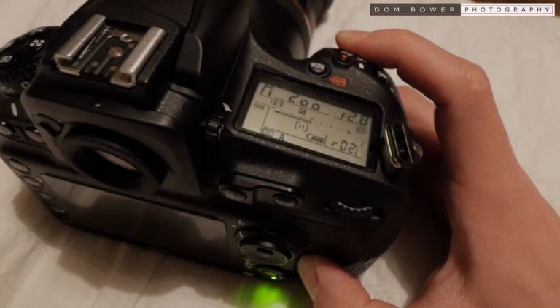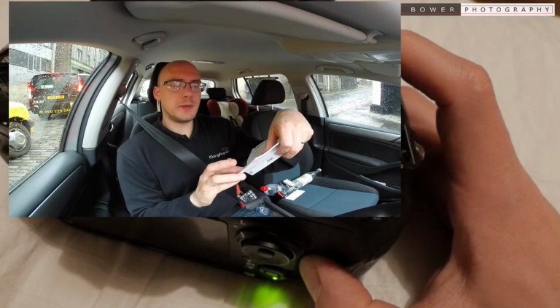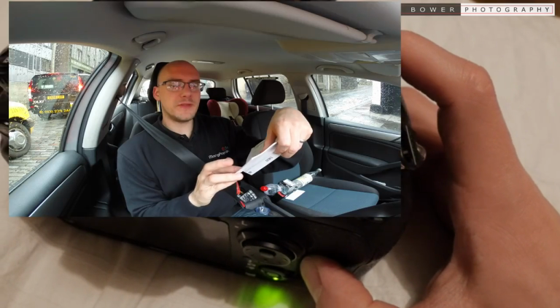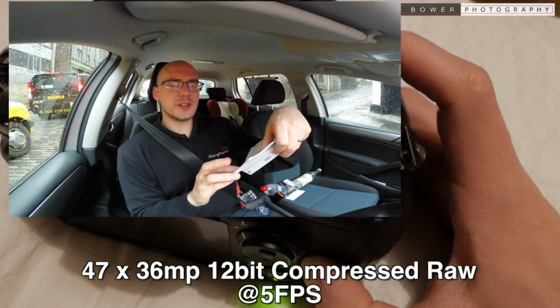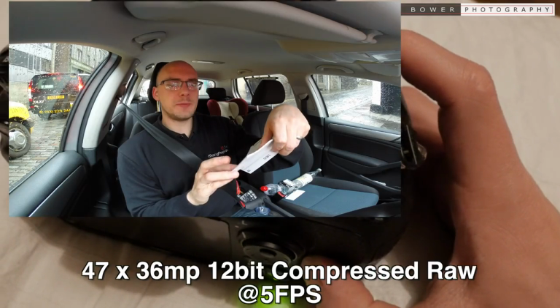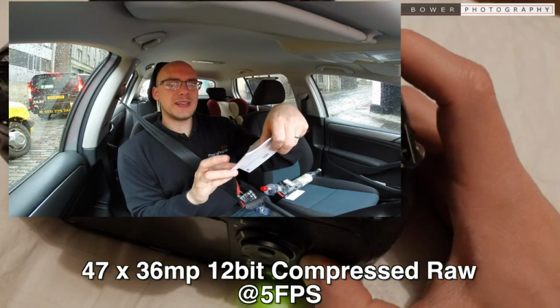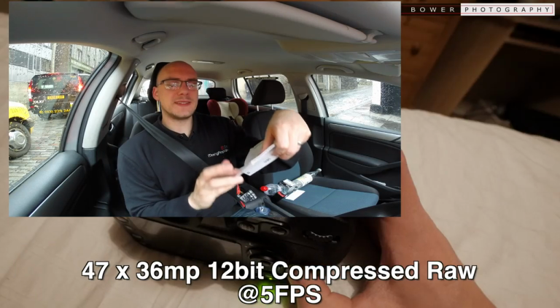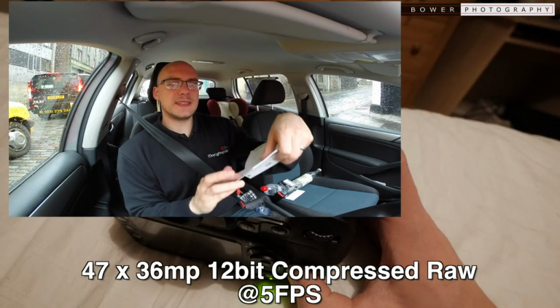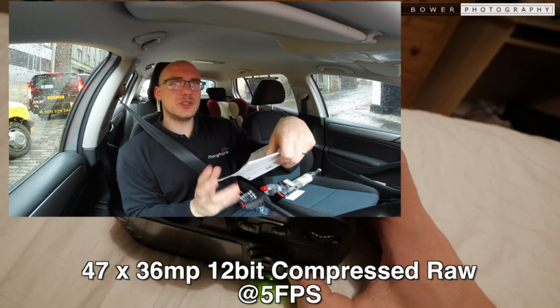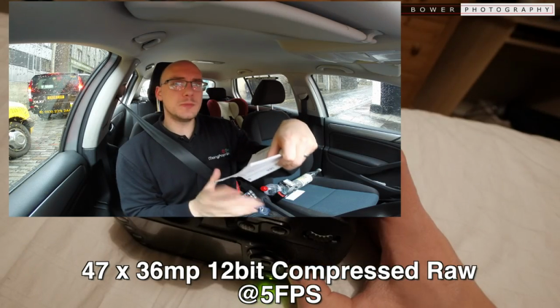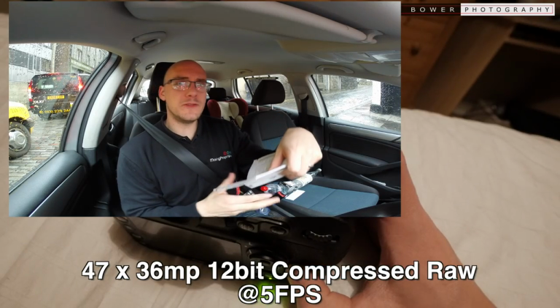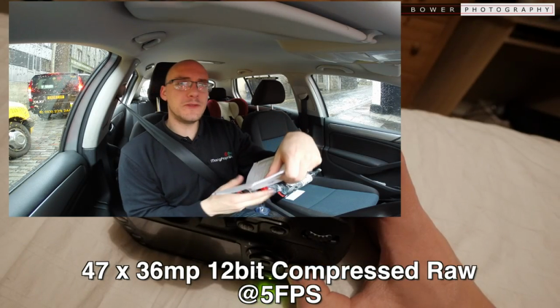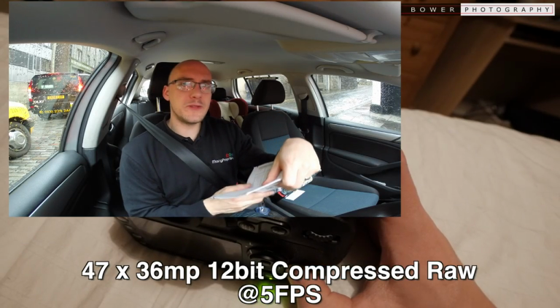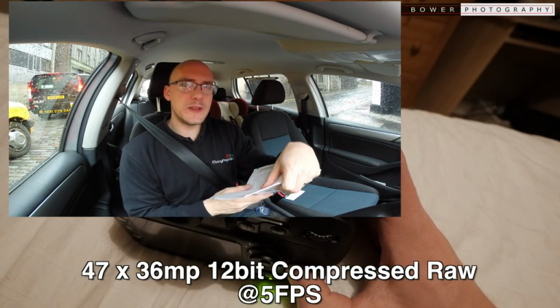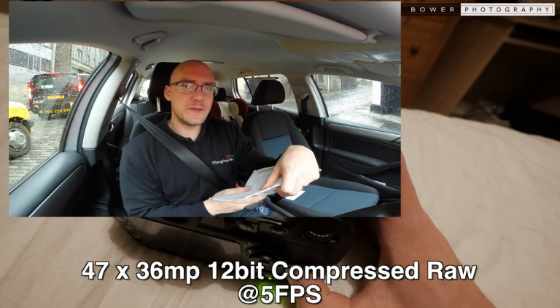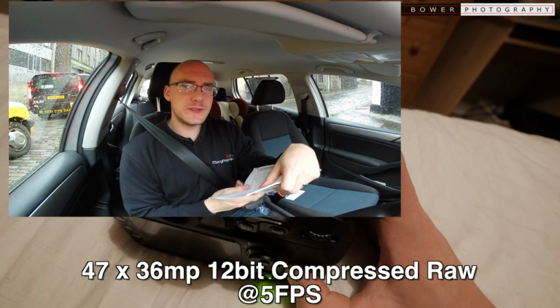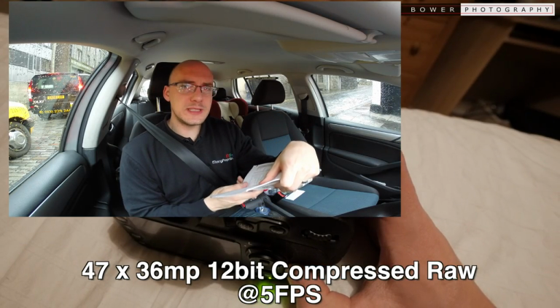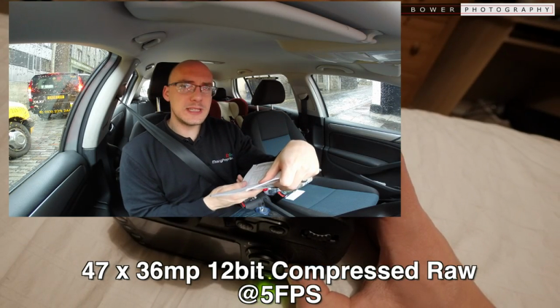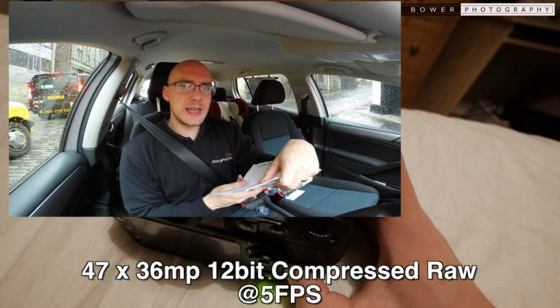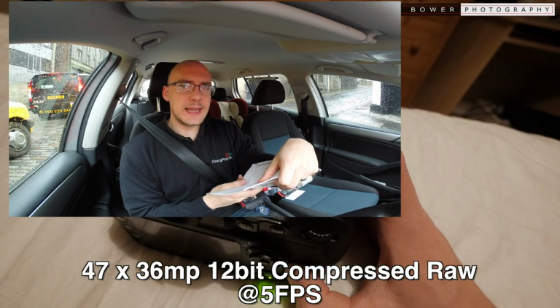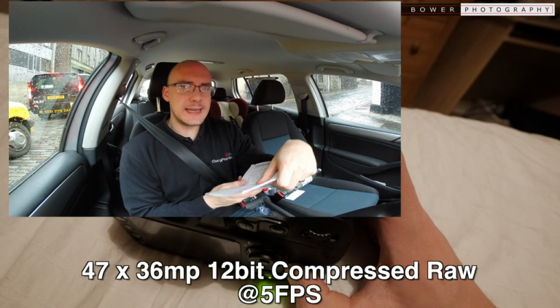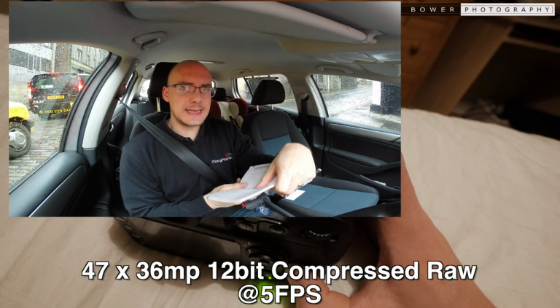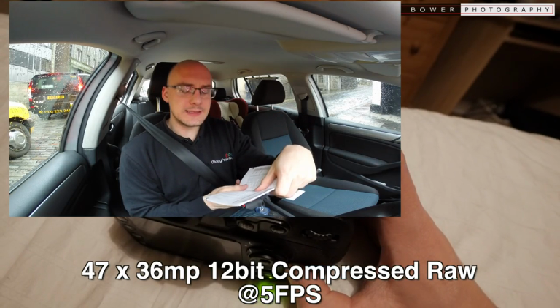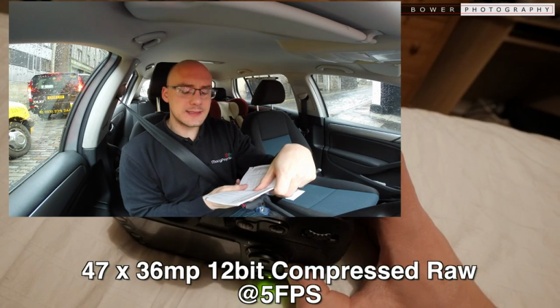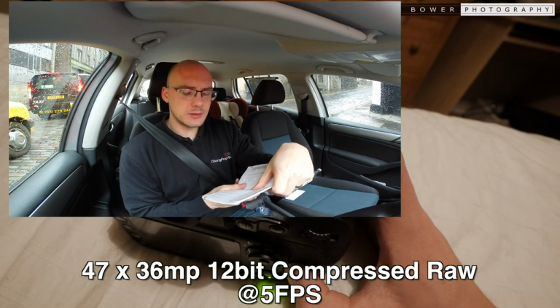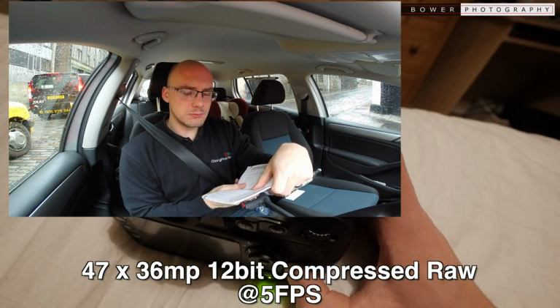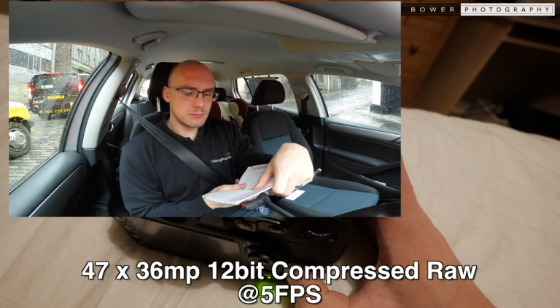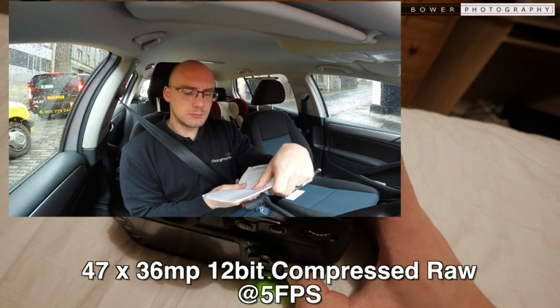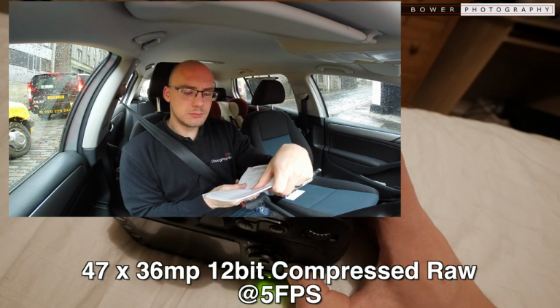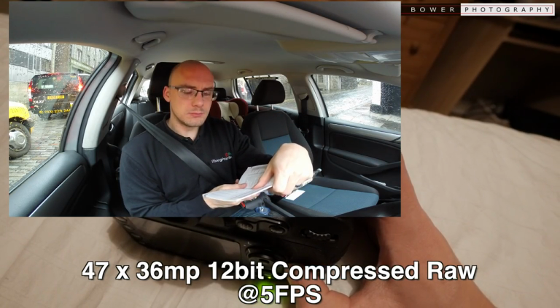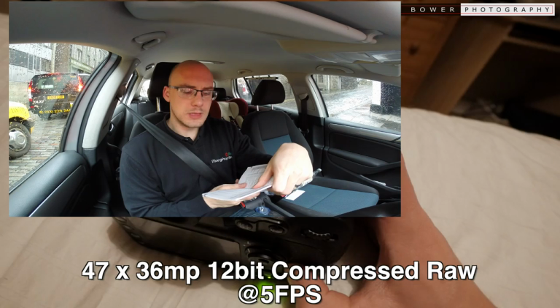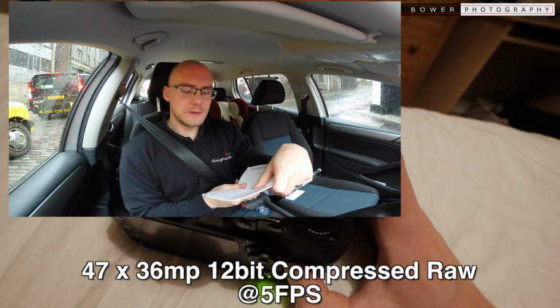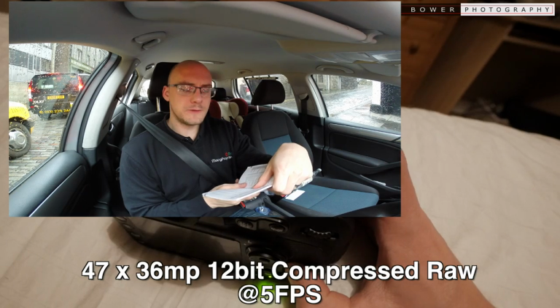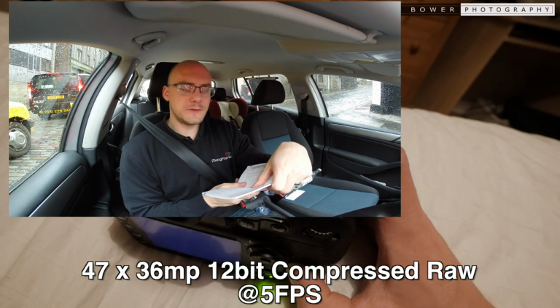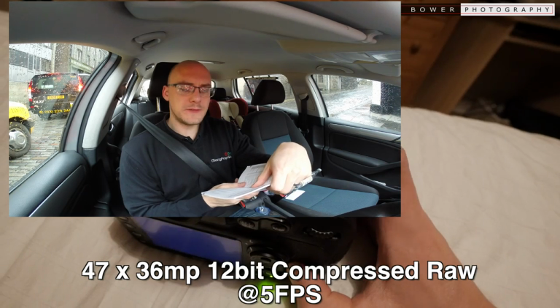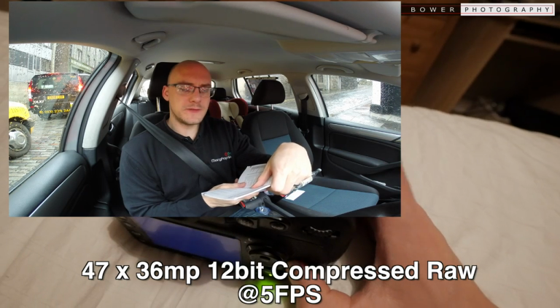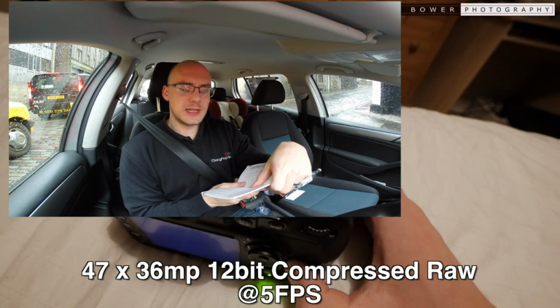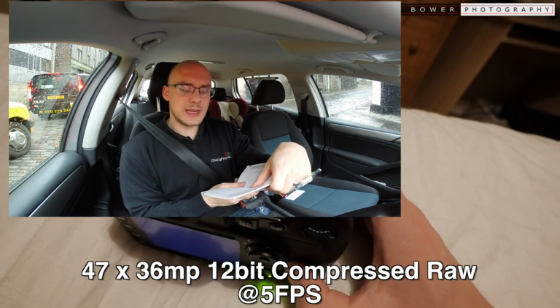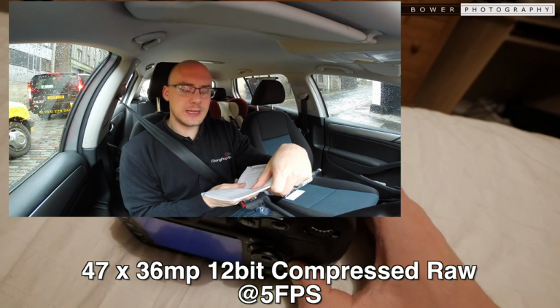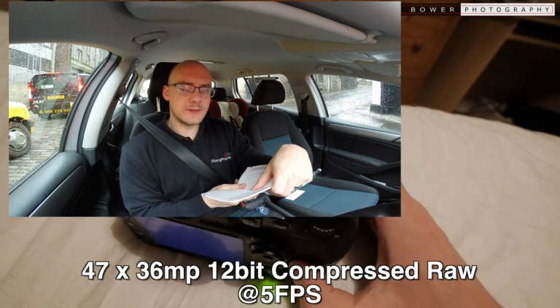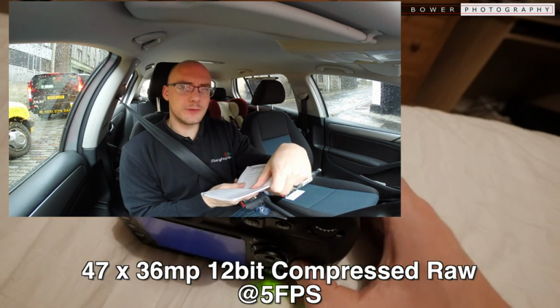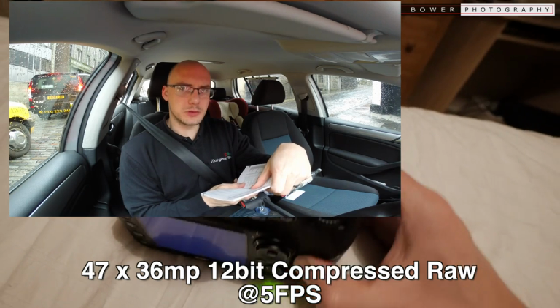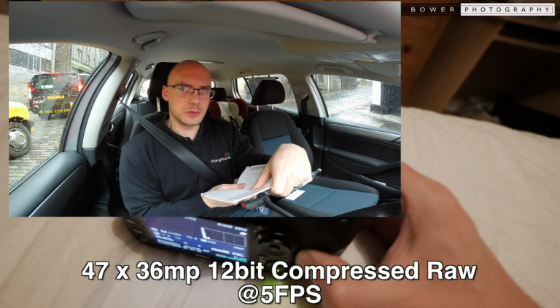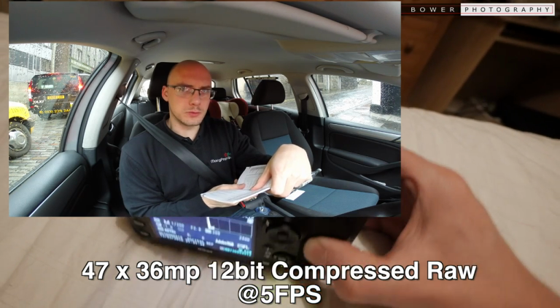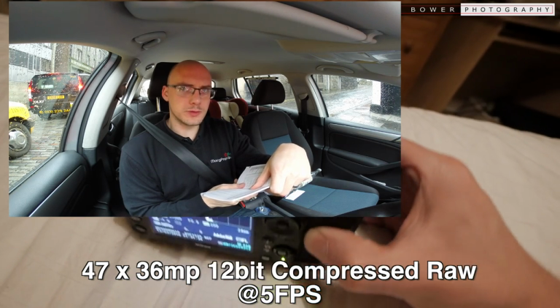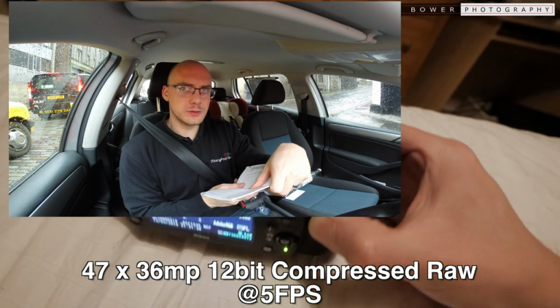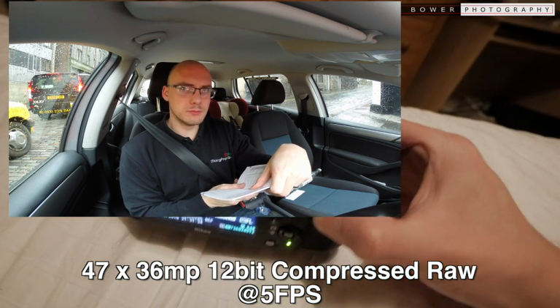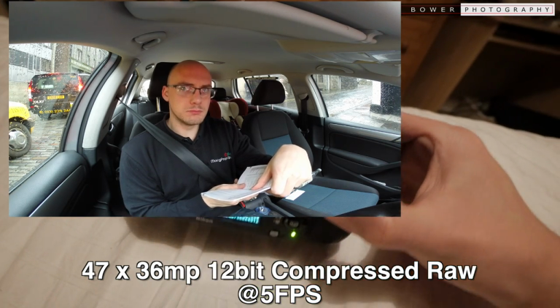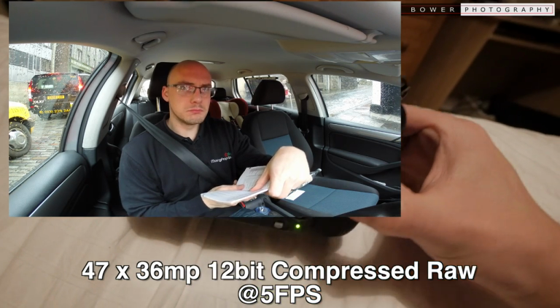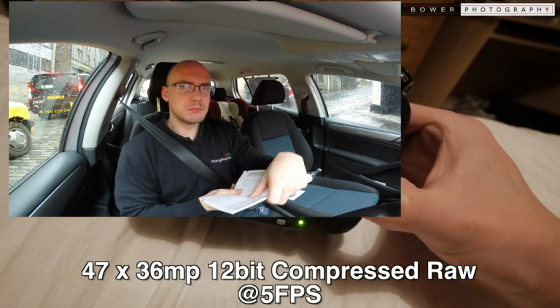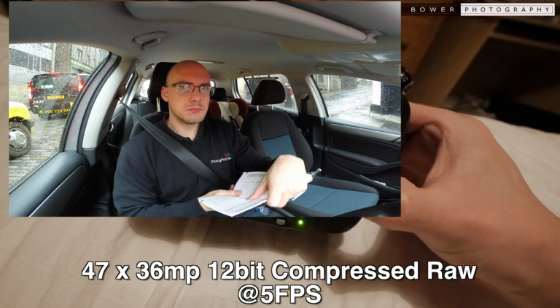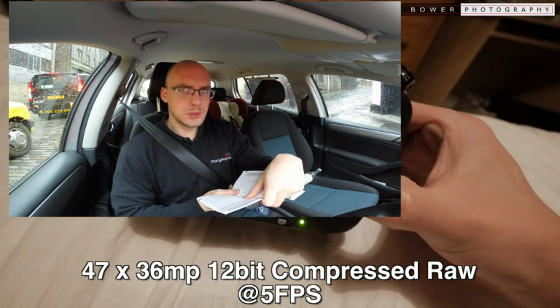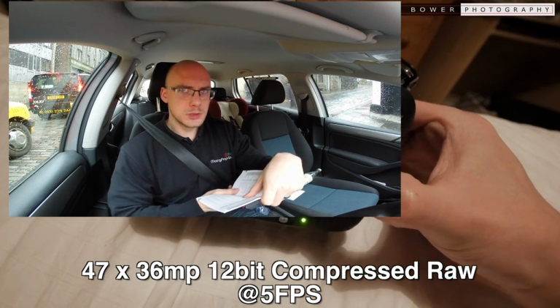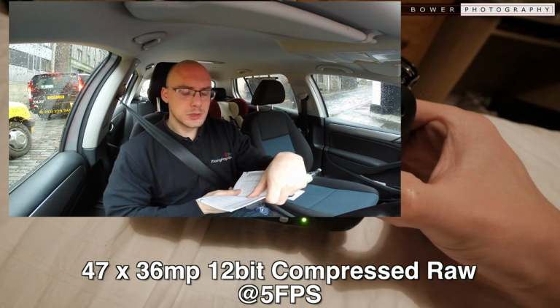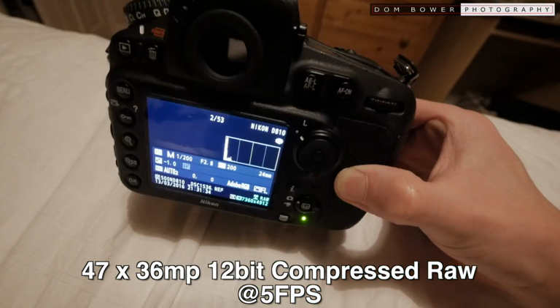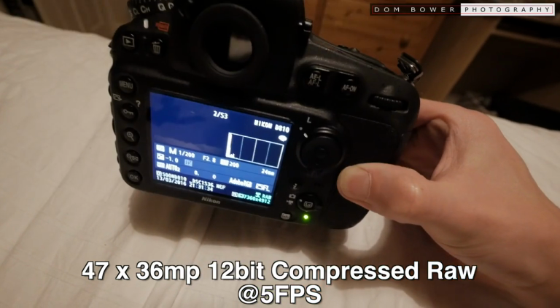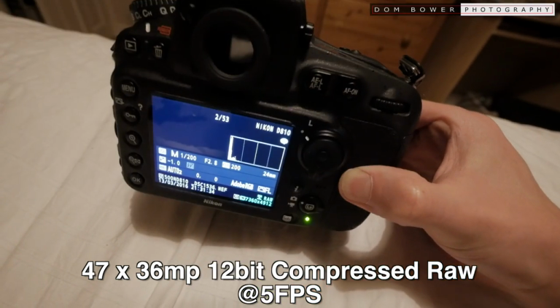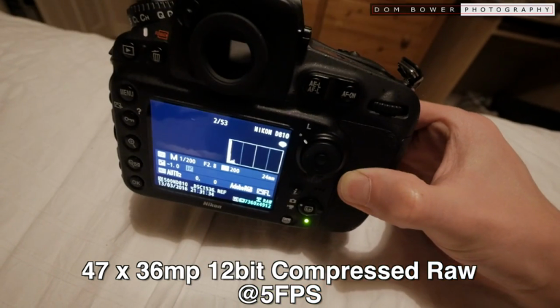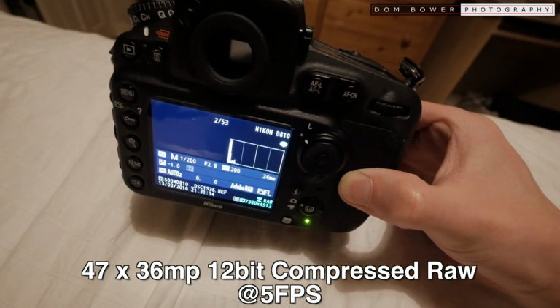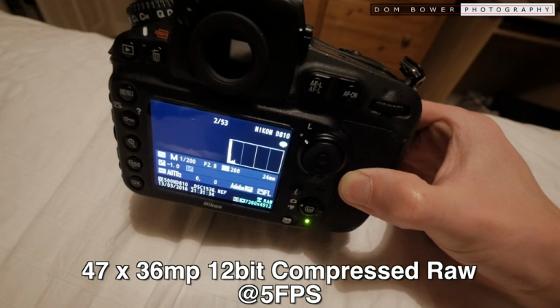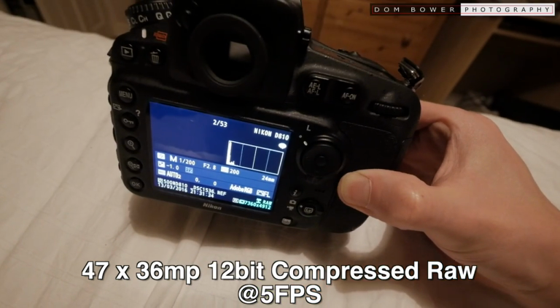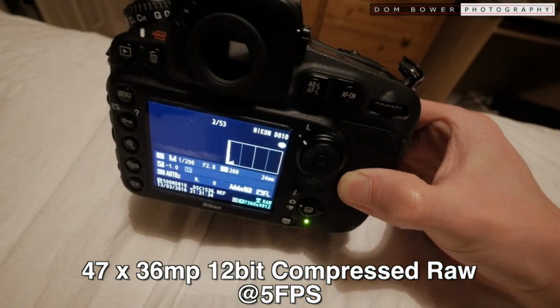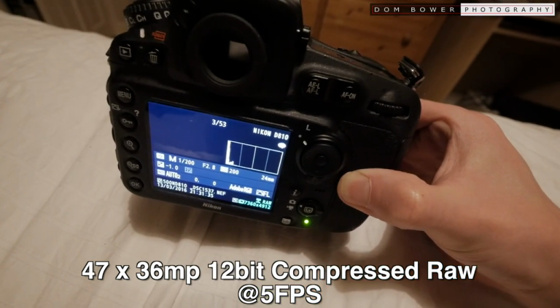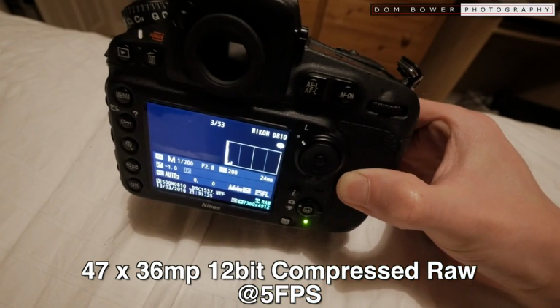Buffer capacity should be 58 — and there you go. Quite a lot.